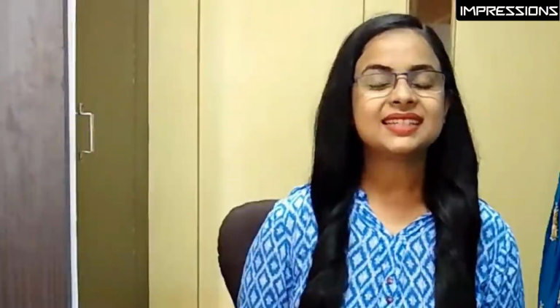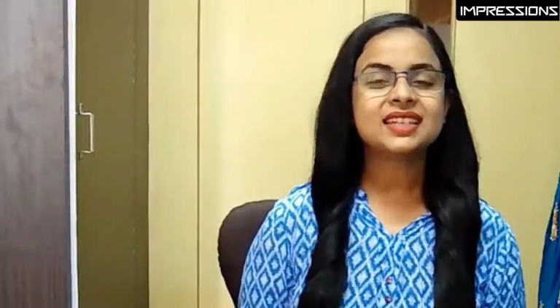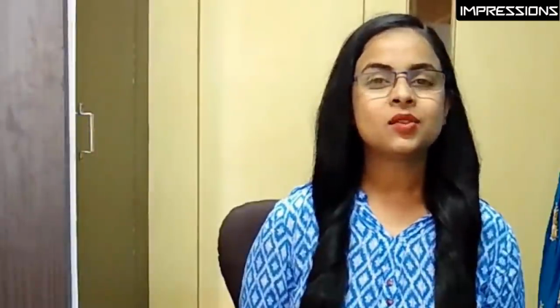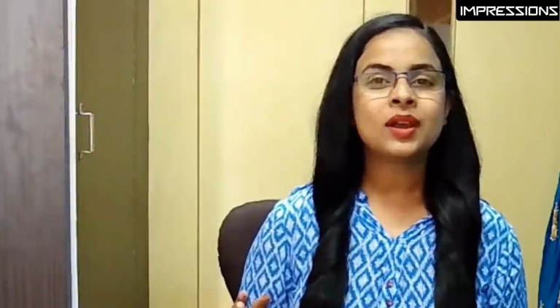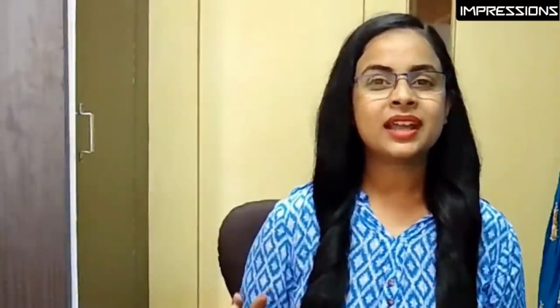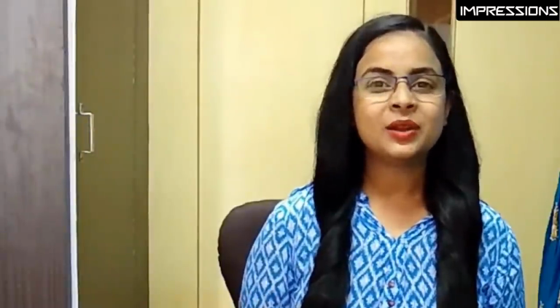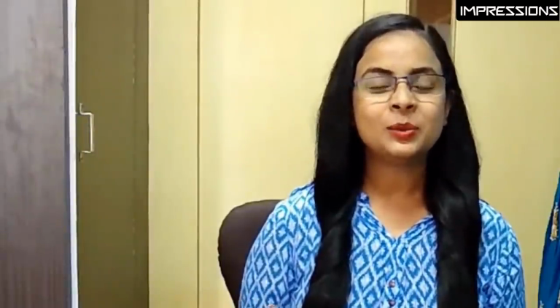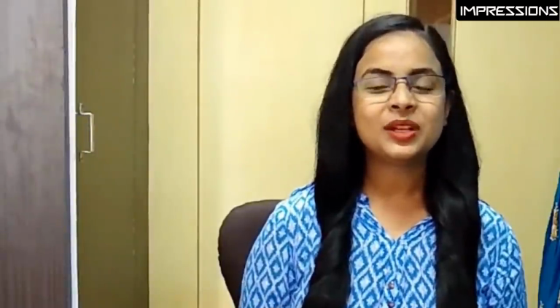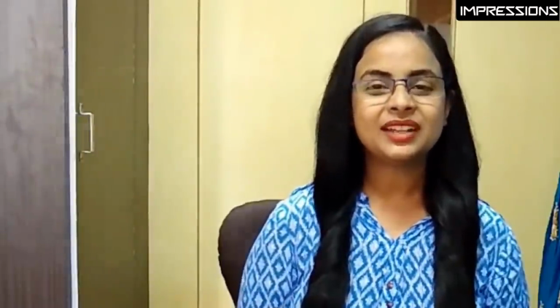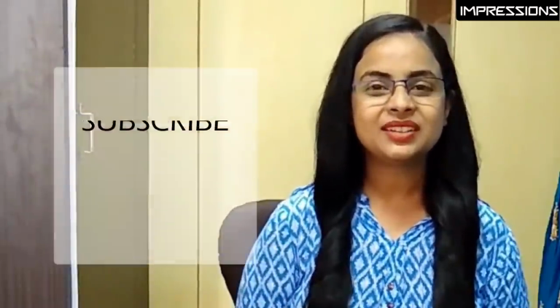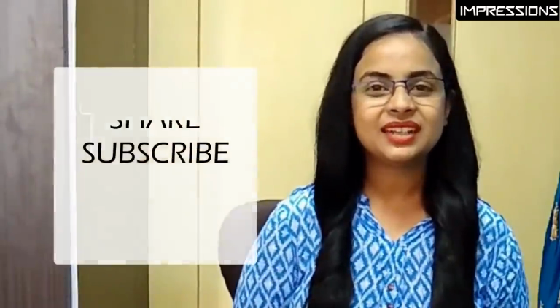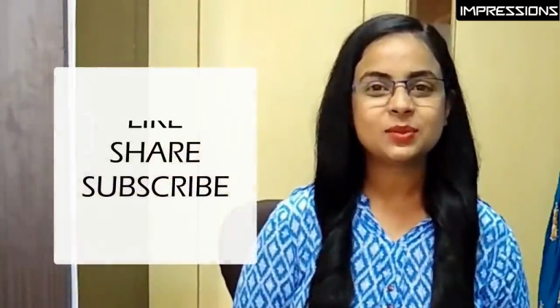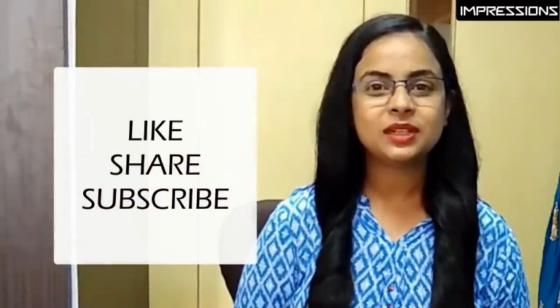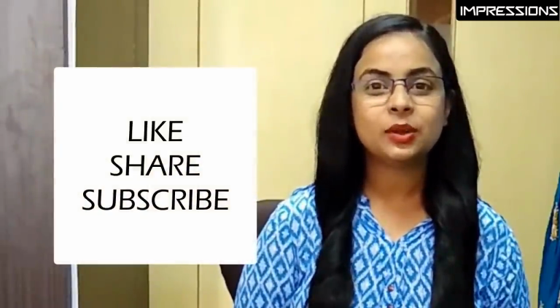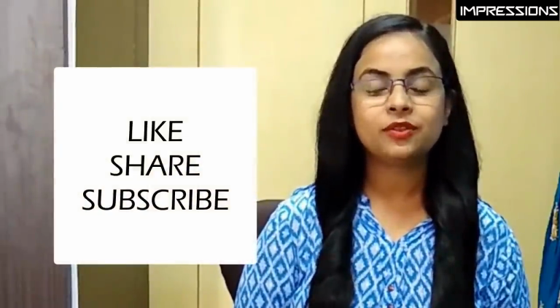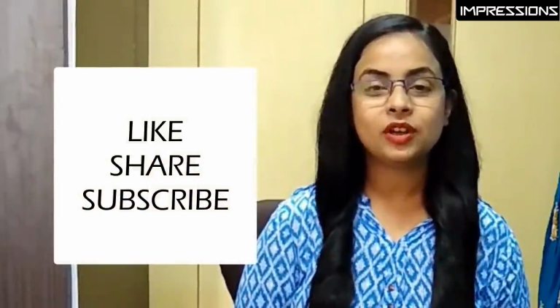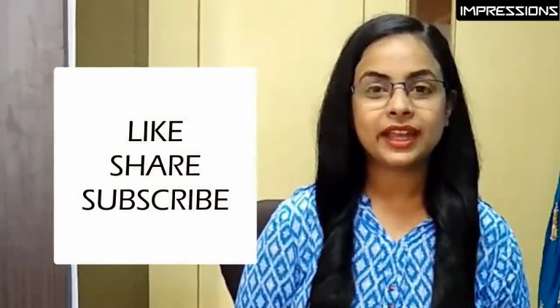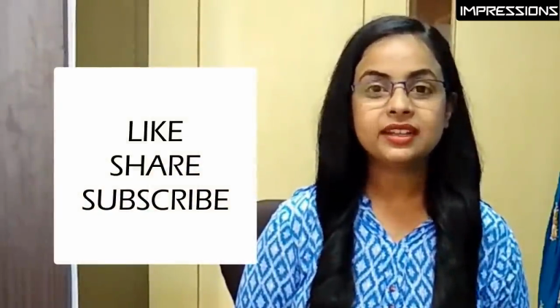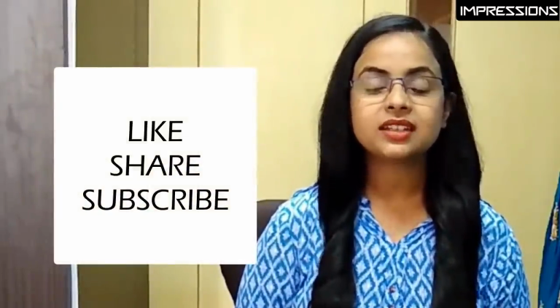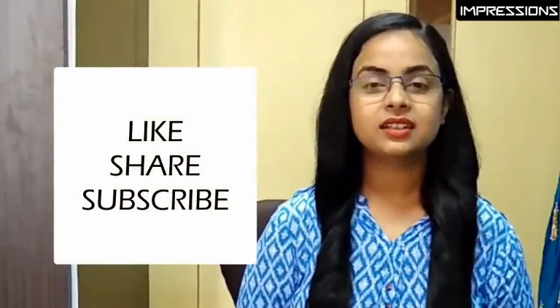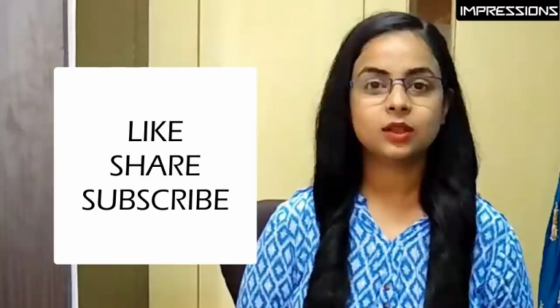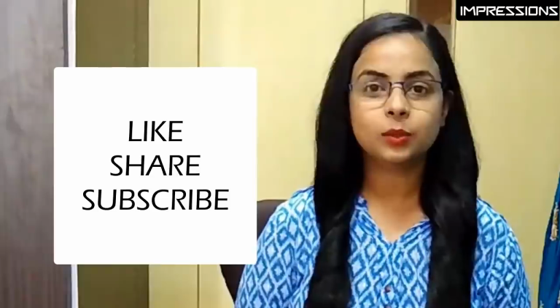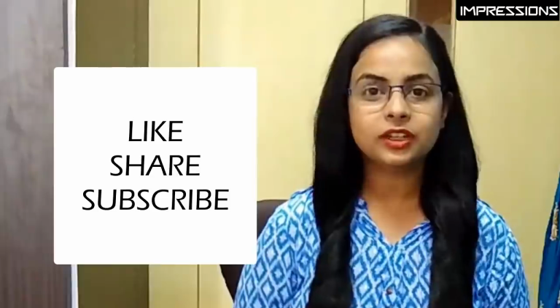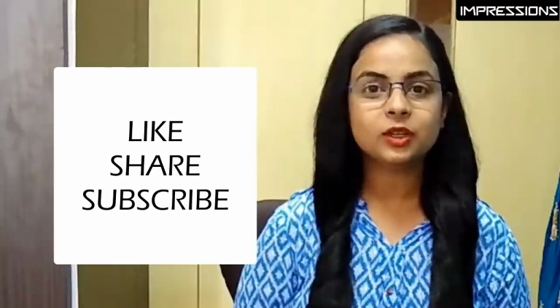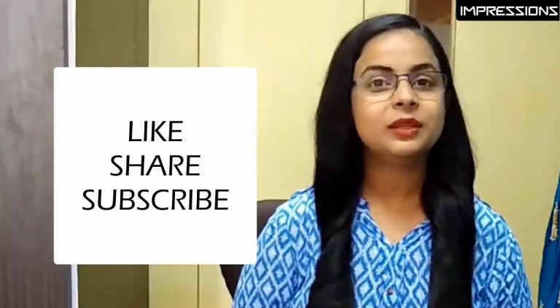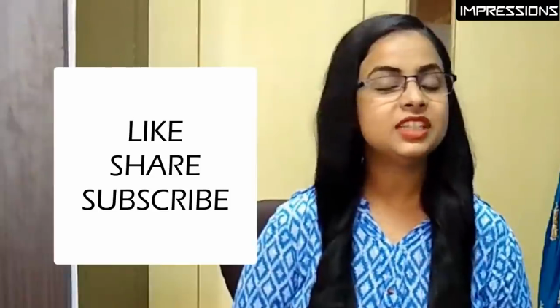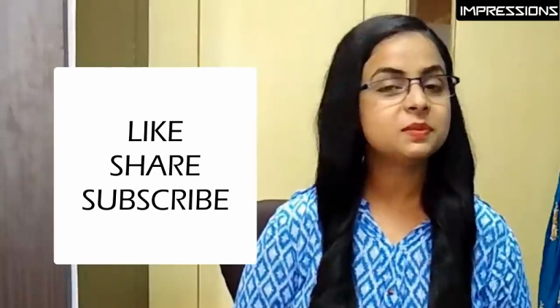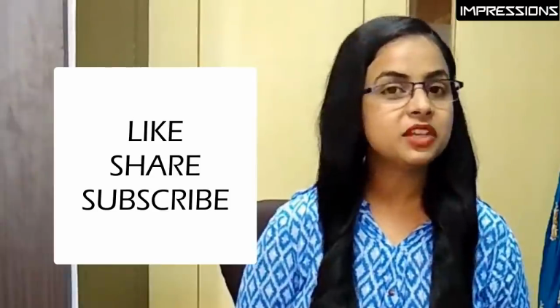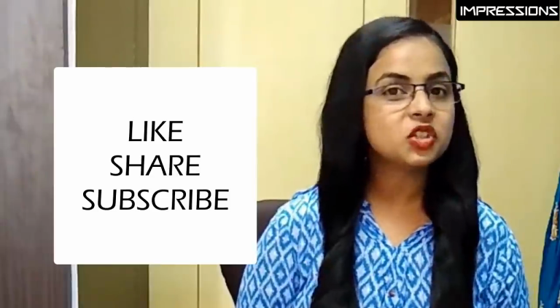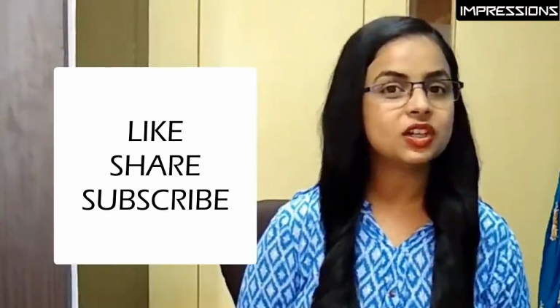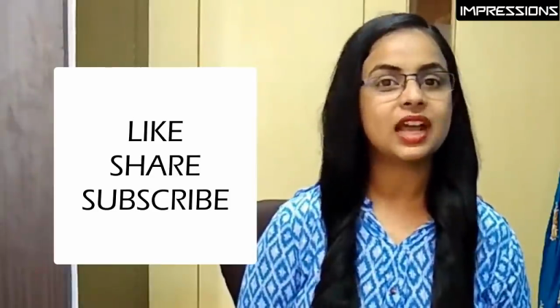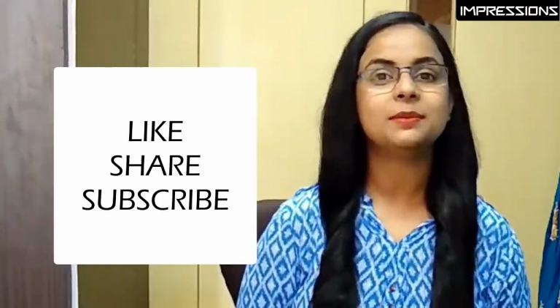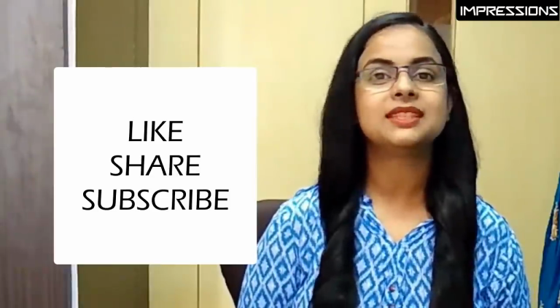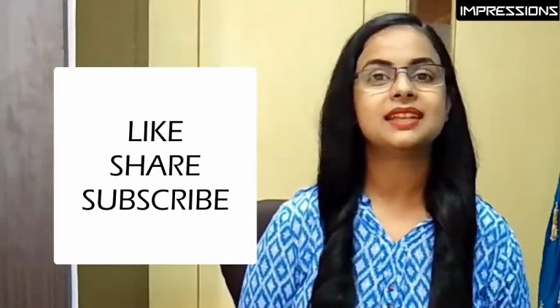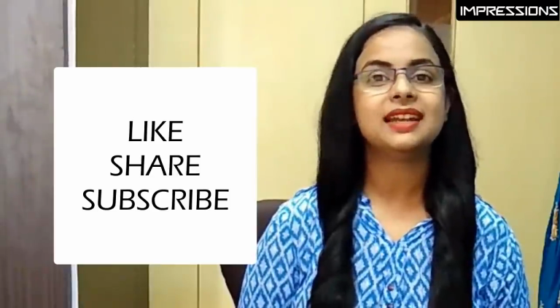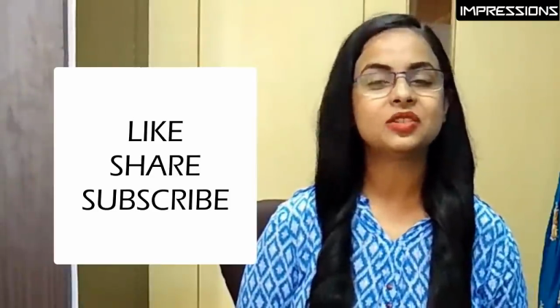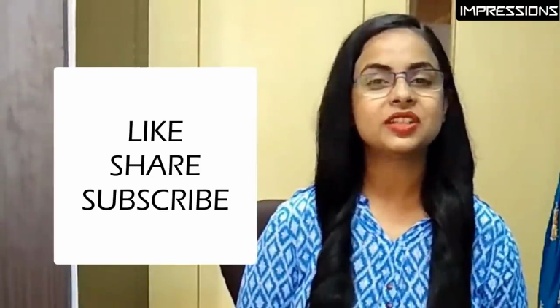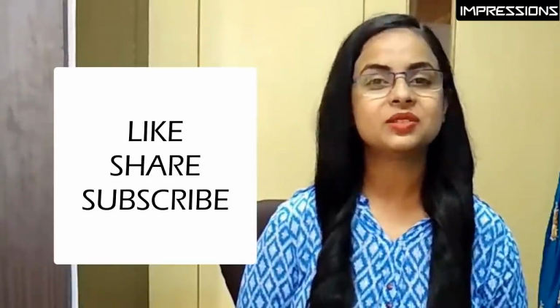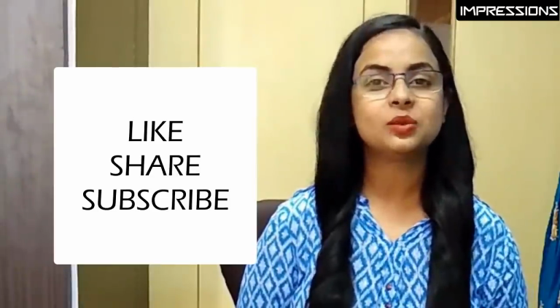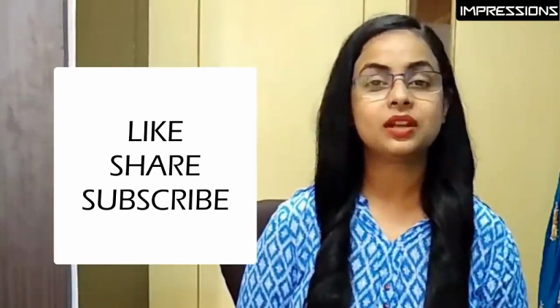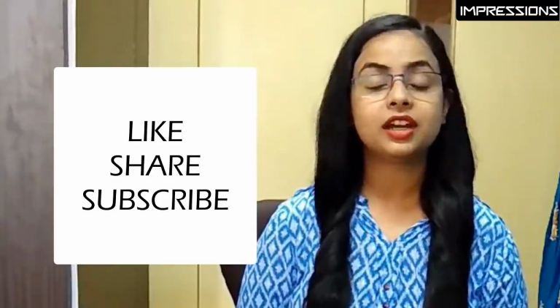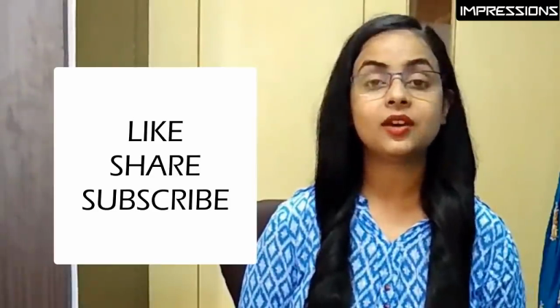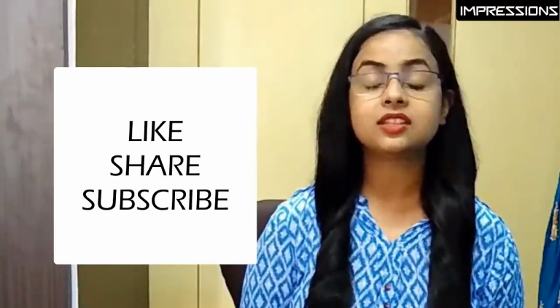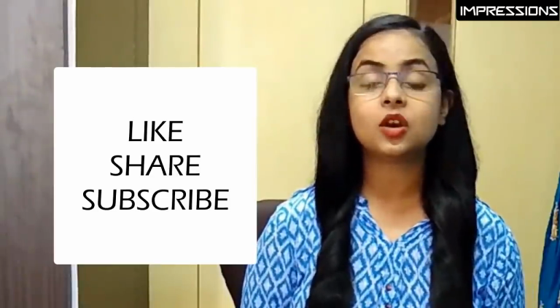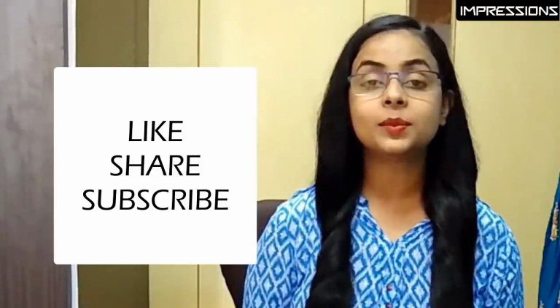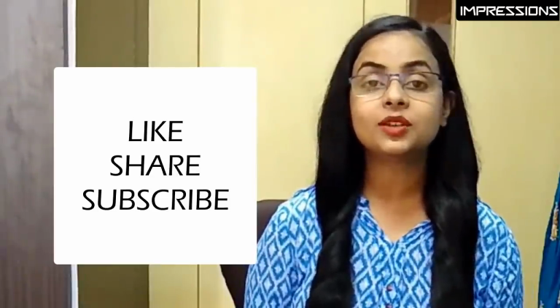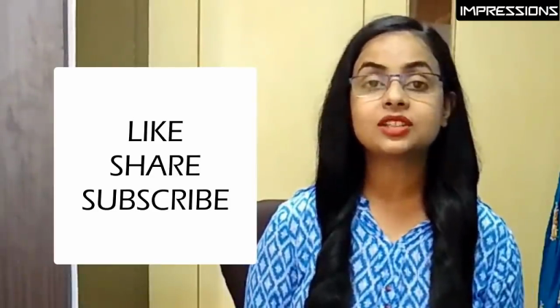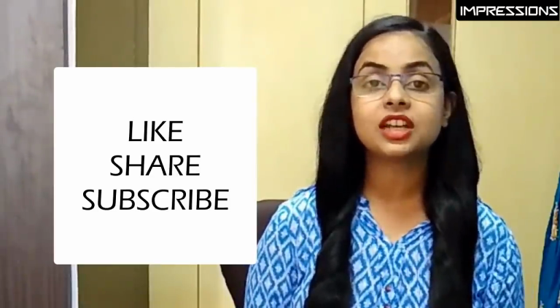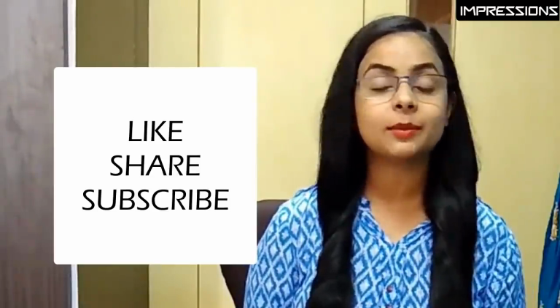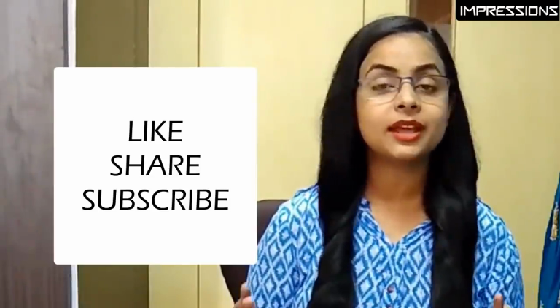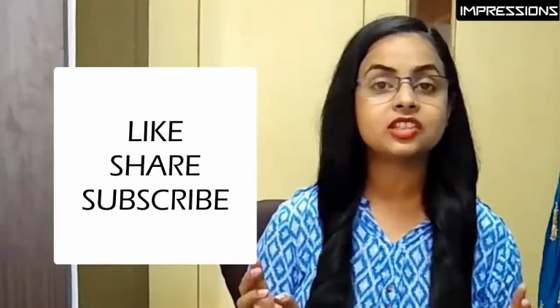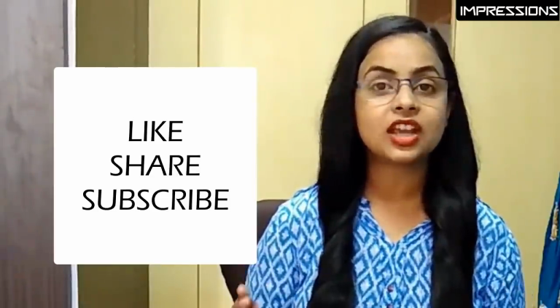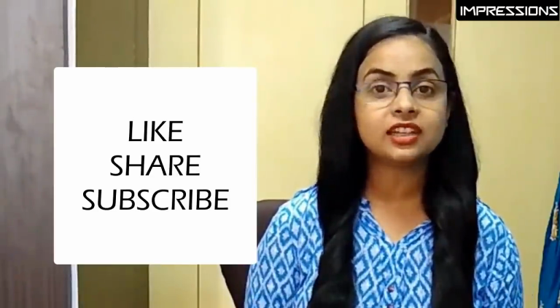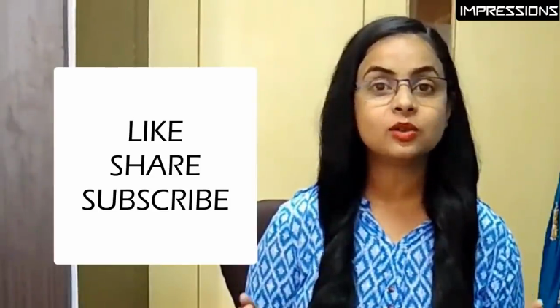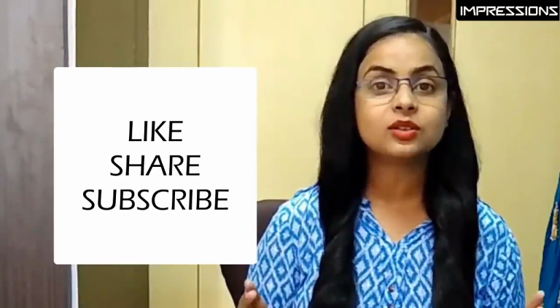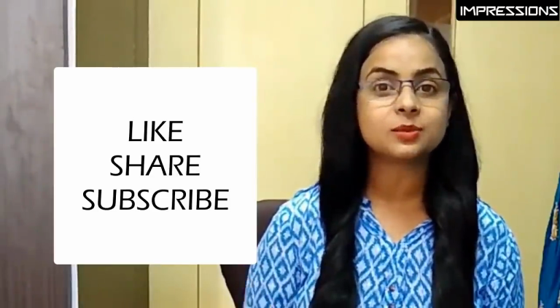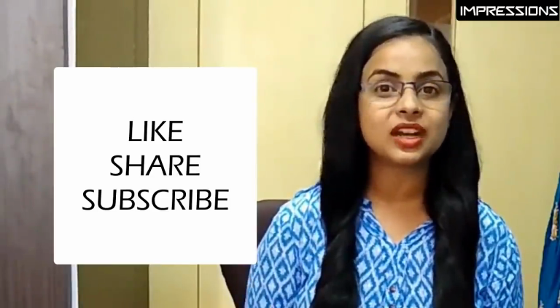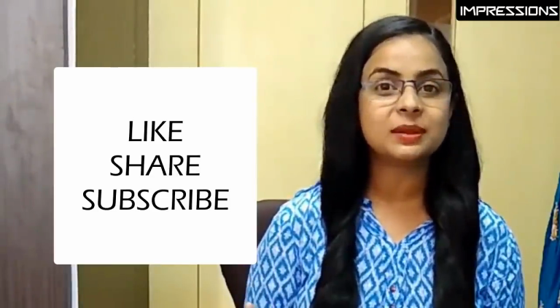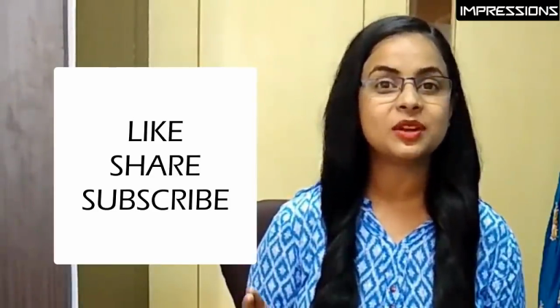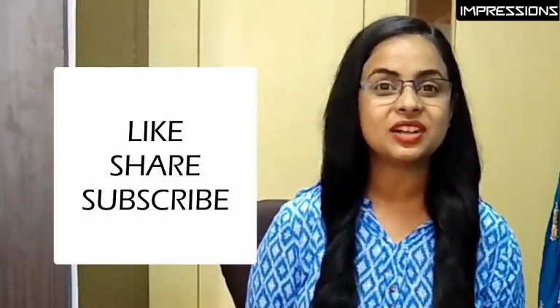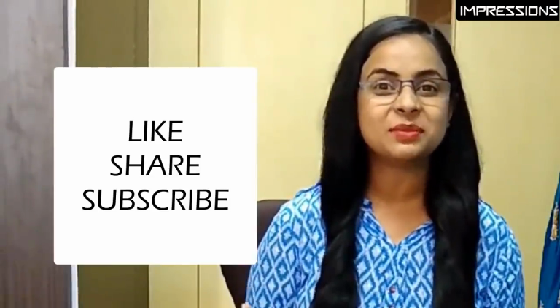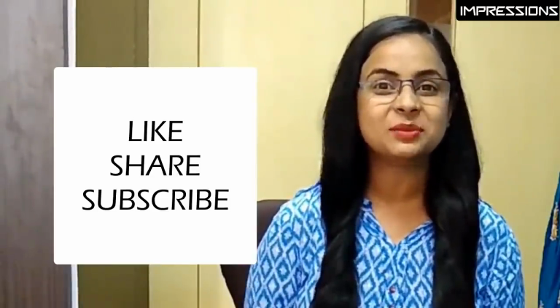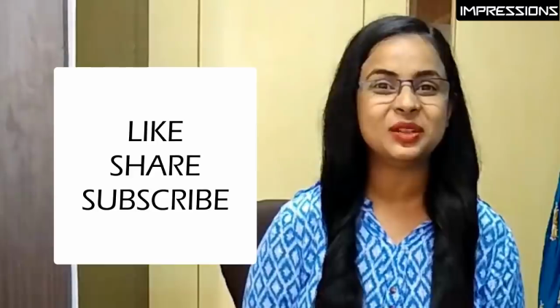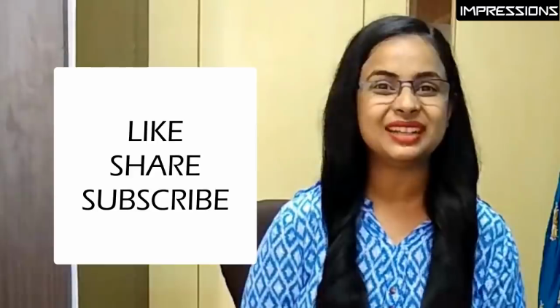That's it everyone. I hope you liked today's video. If you liked it, please make sure you like it and share it, and don't forget to subscribe to our channel.